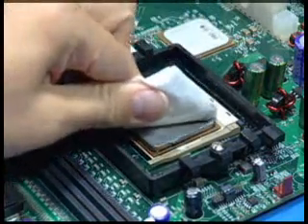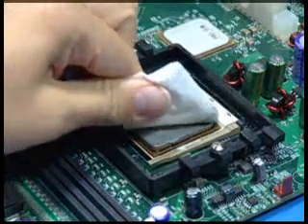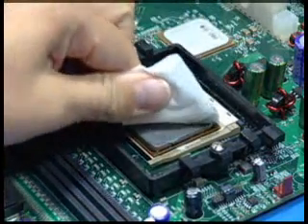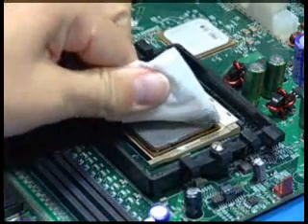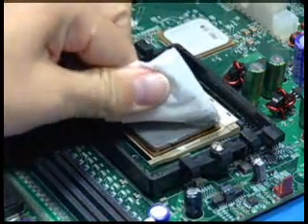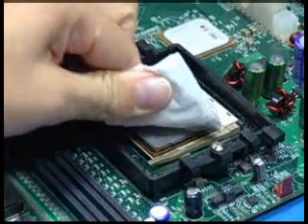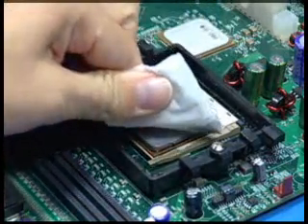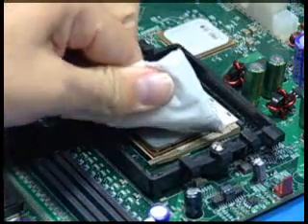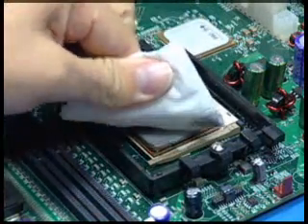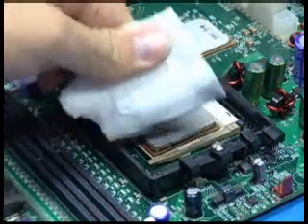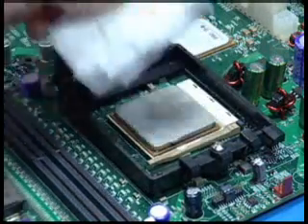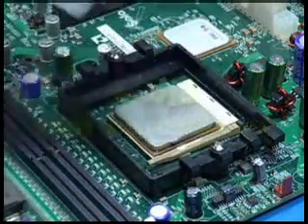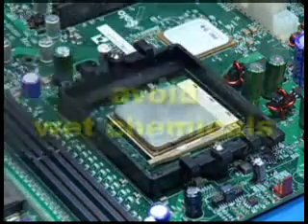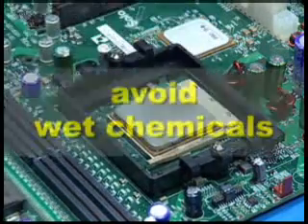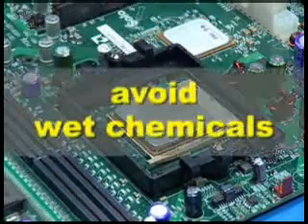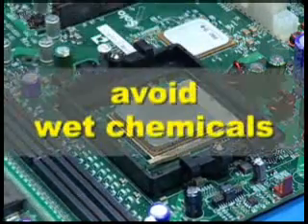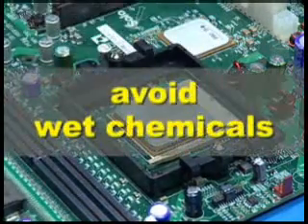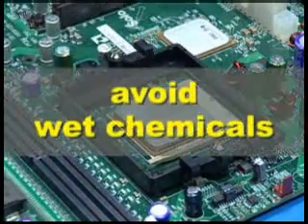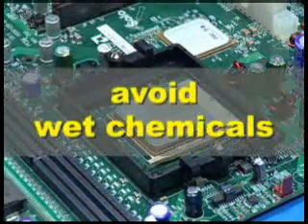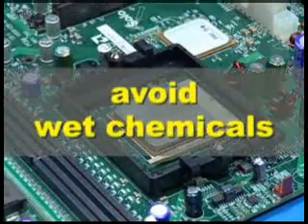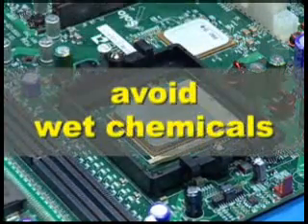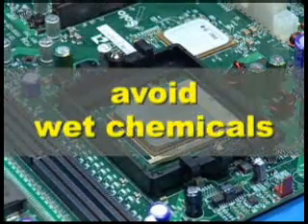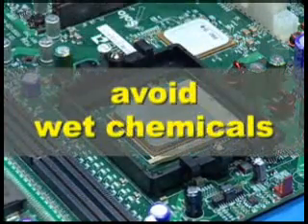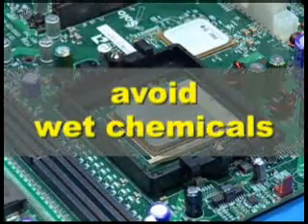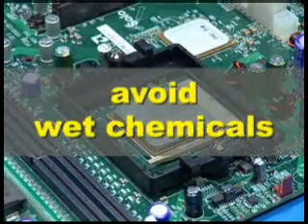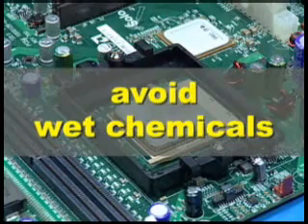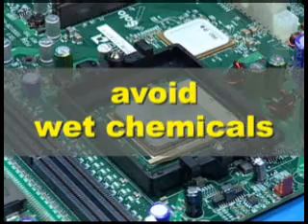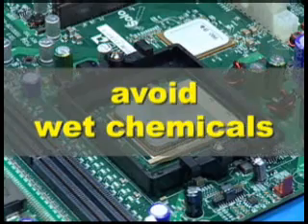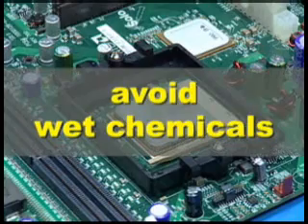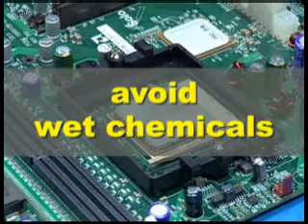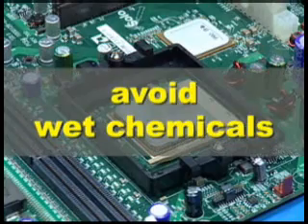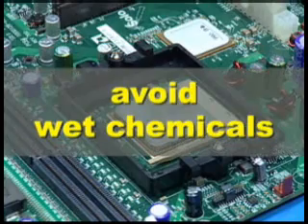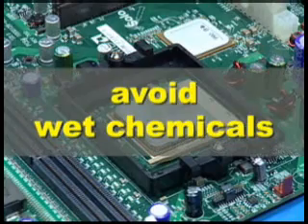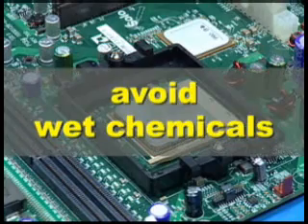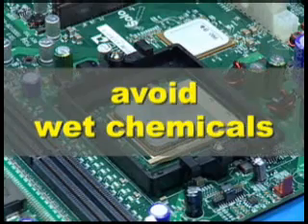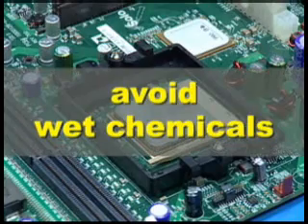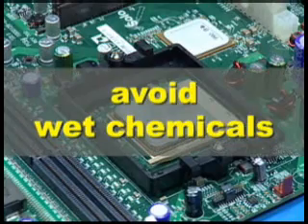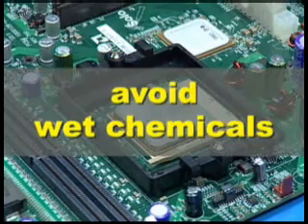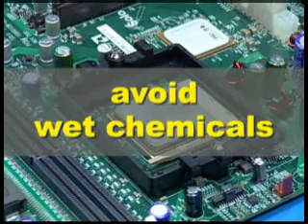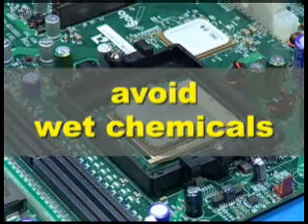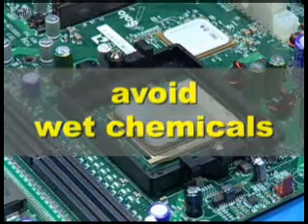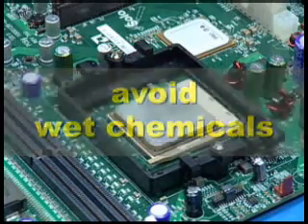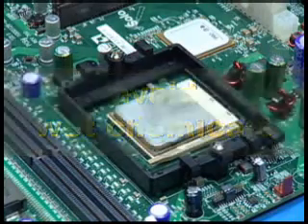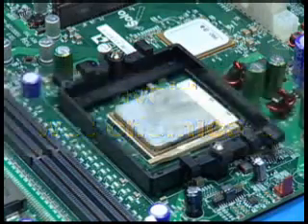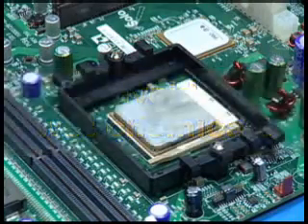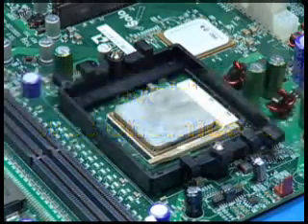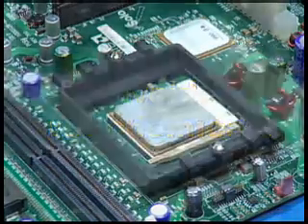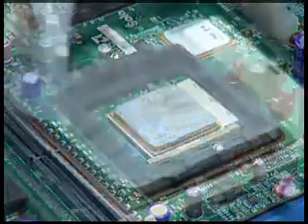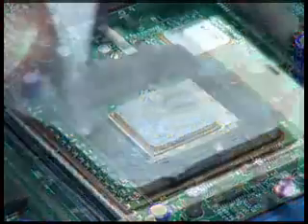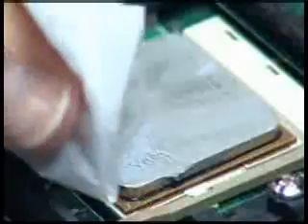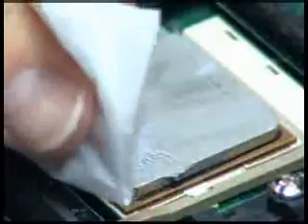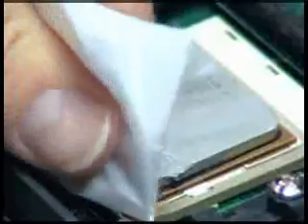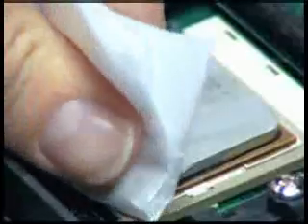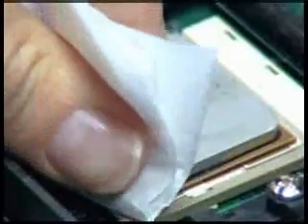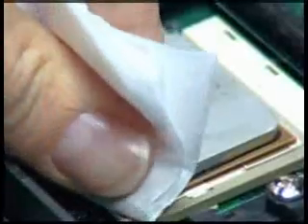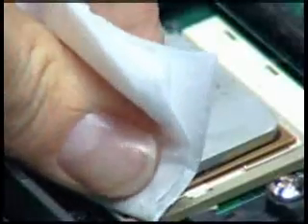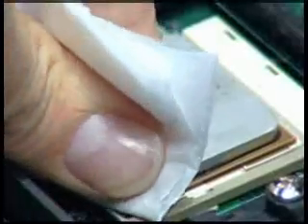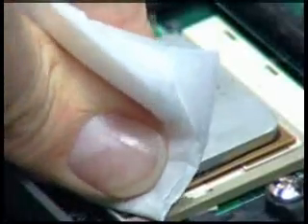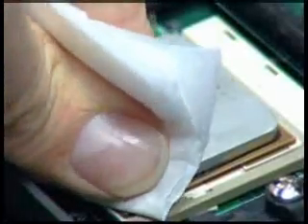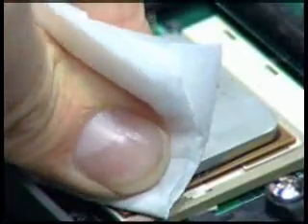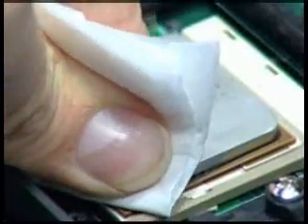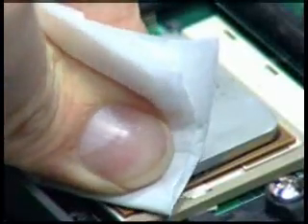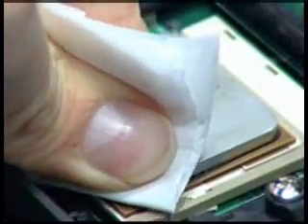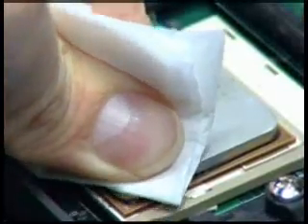If possible, avoid using wet chemicals such as acetone or alcohol. These chemicals can cause contaminants to flow into the socket area.